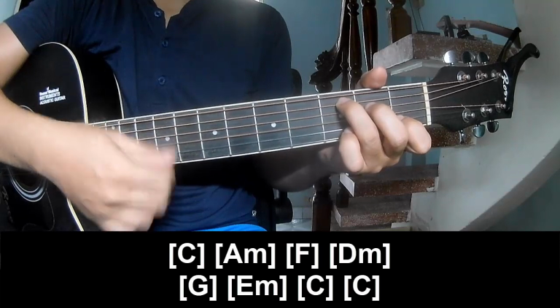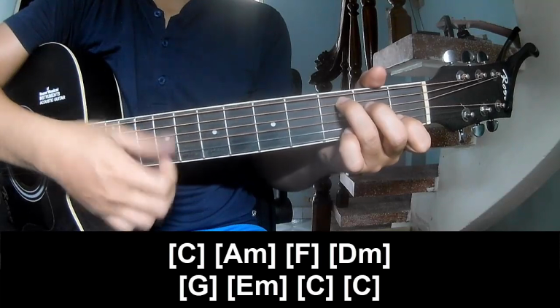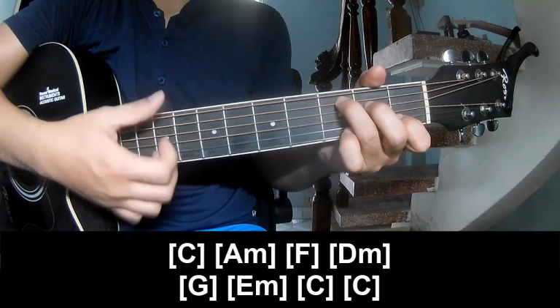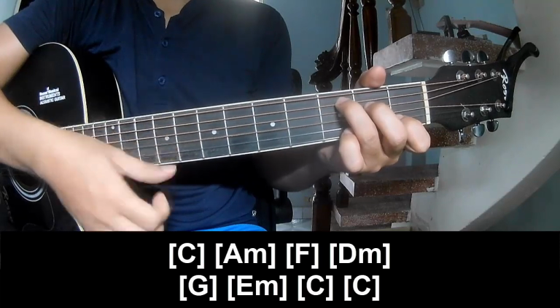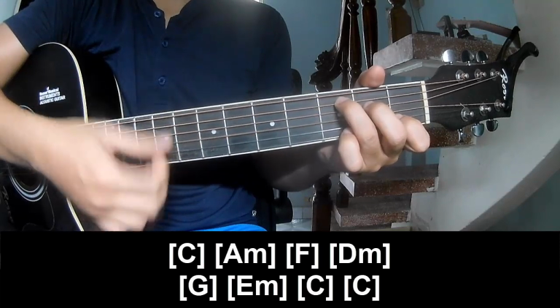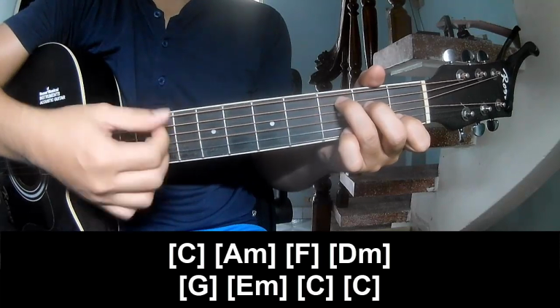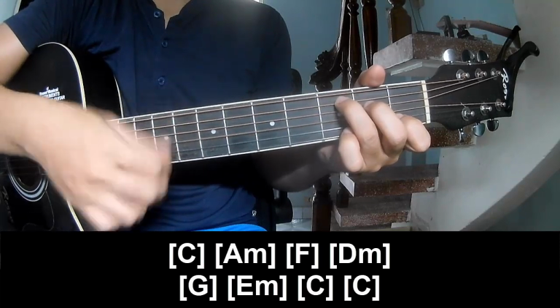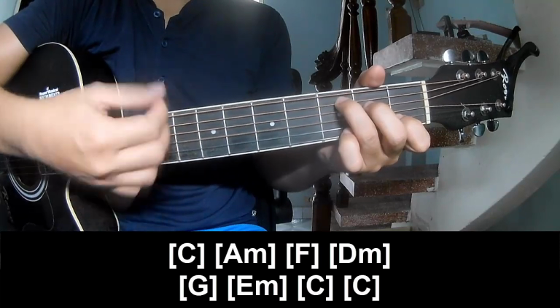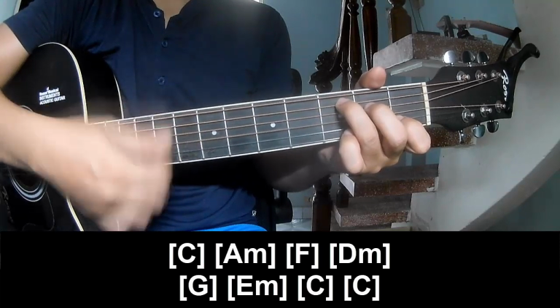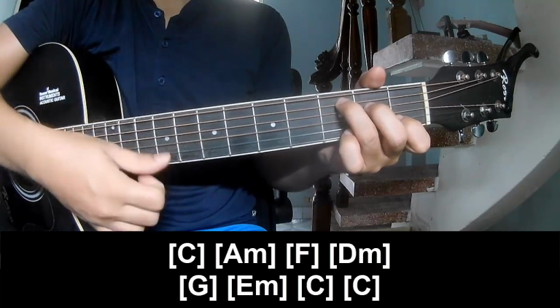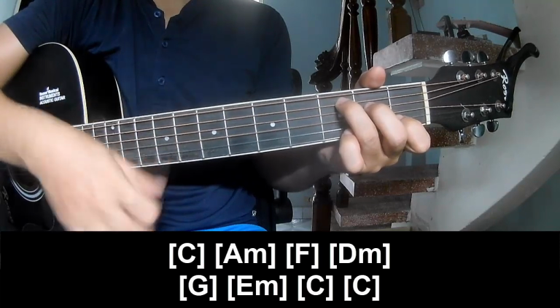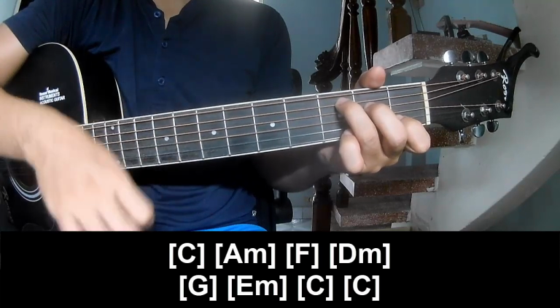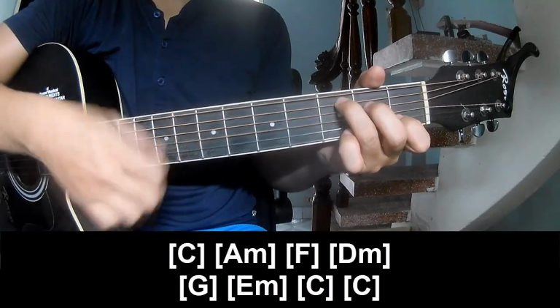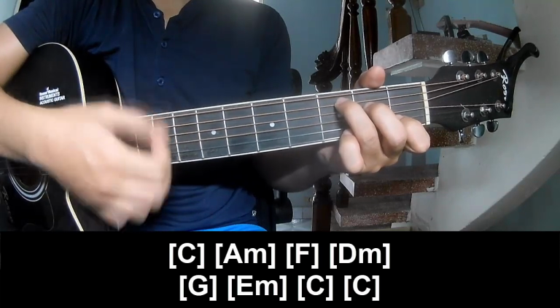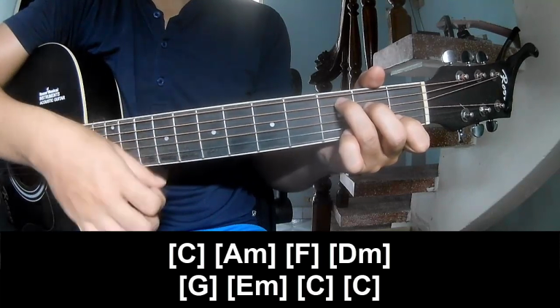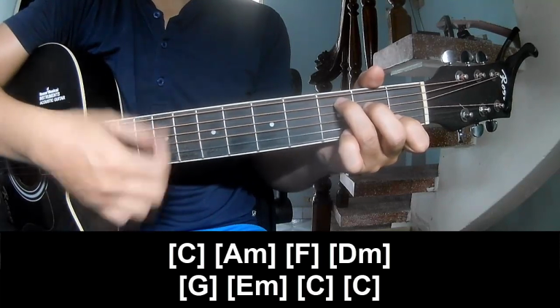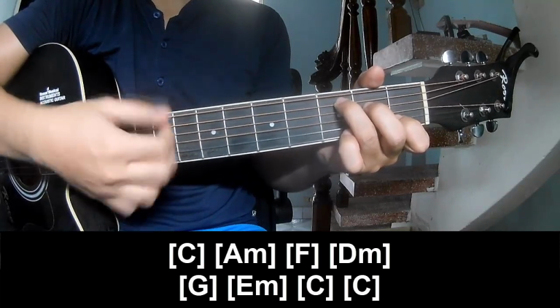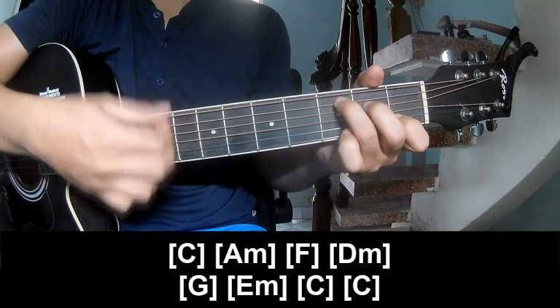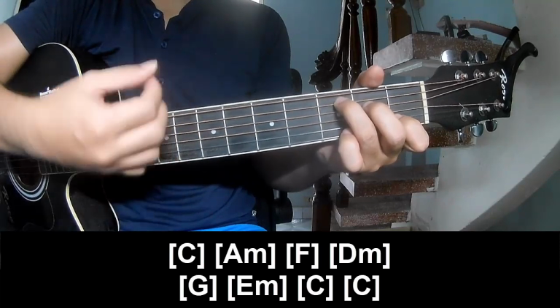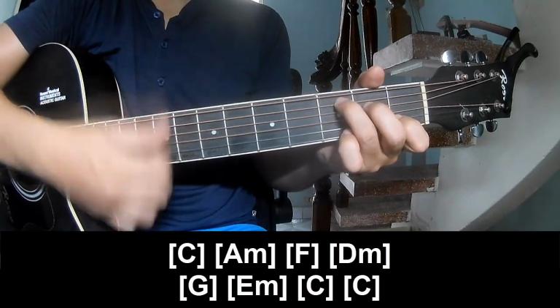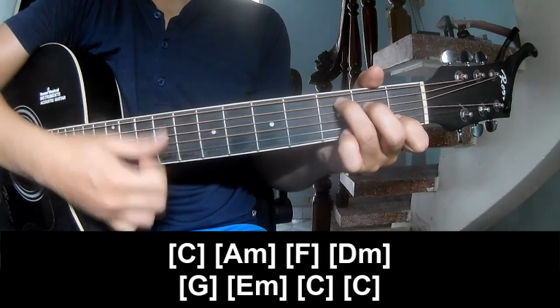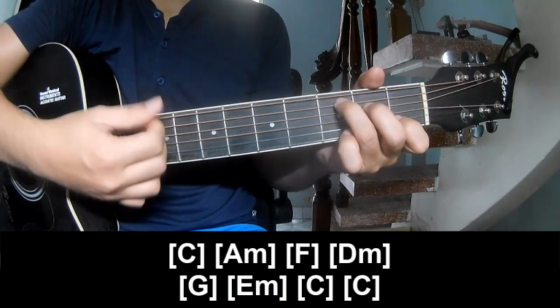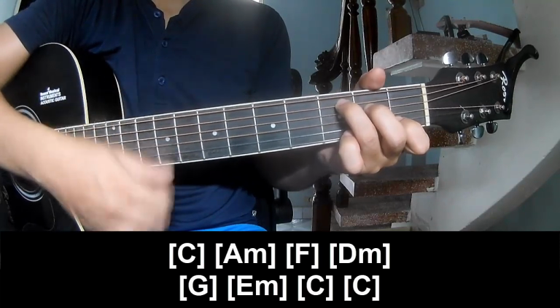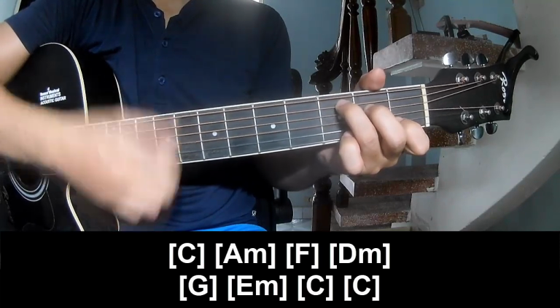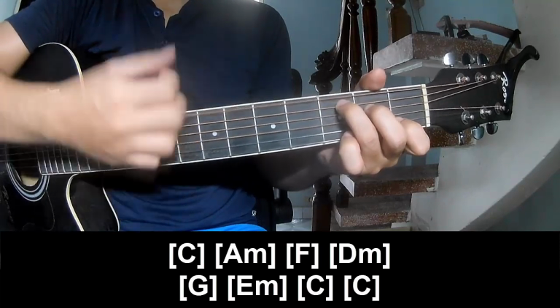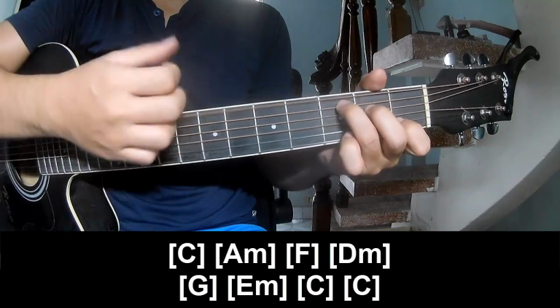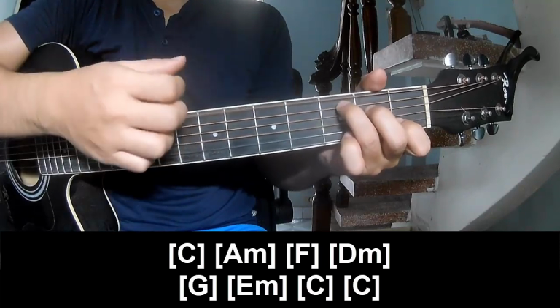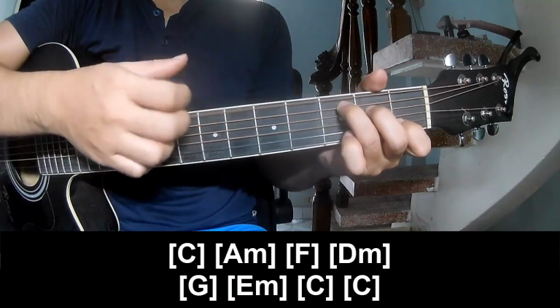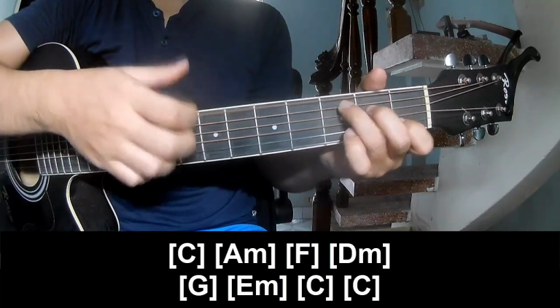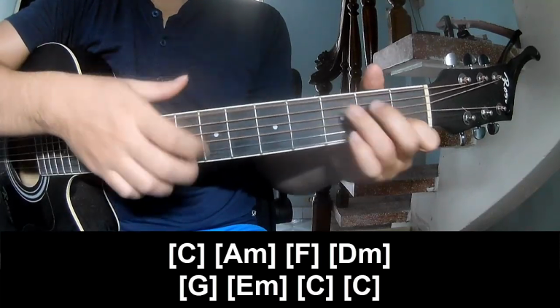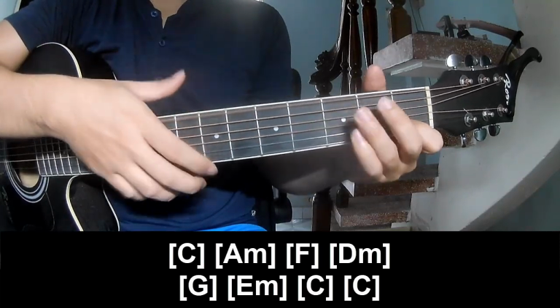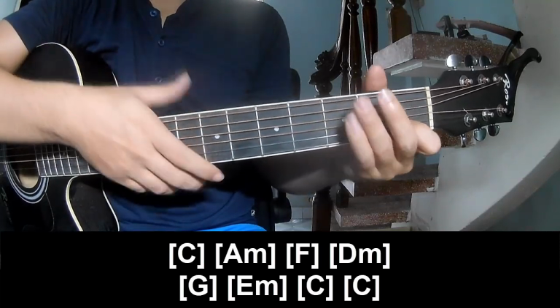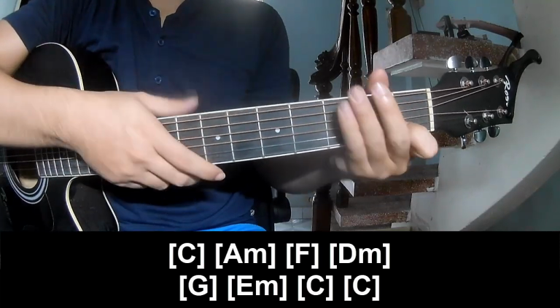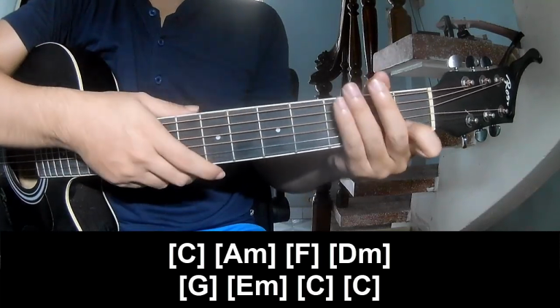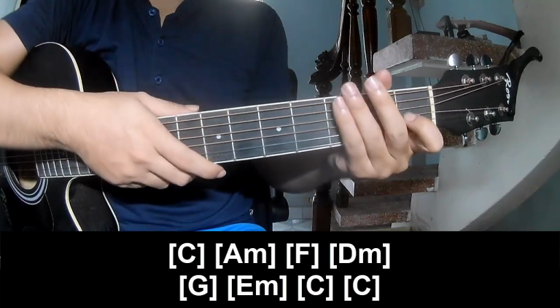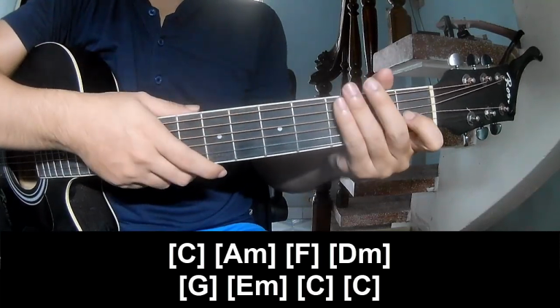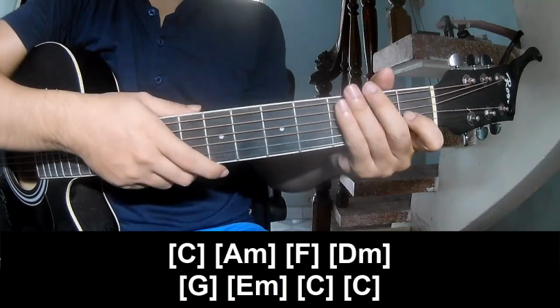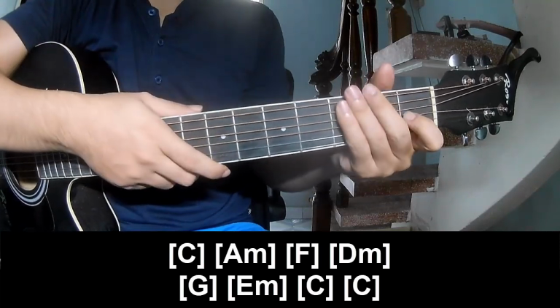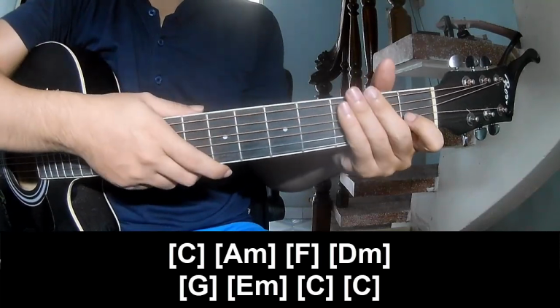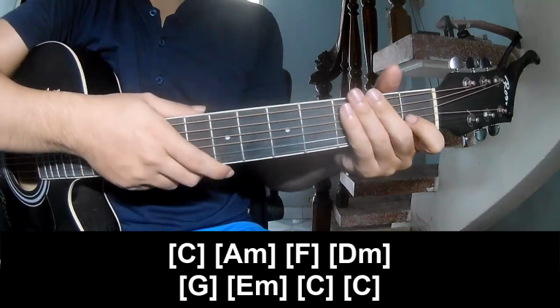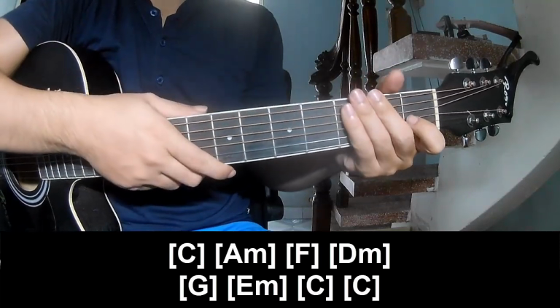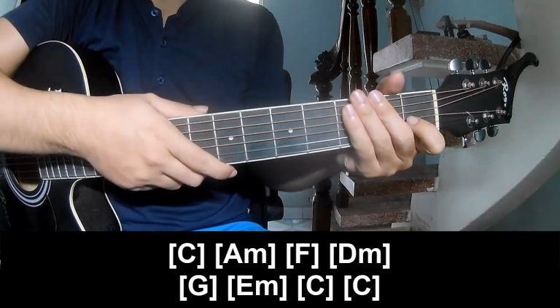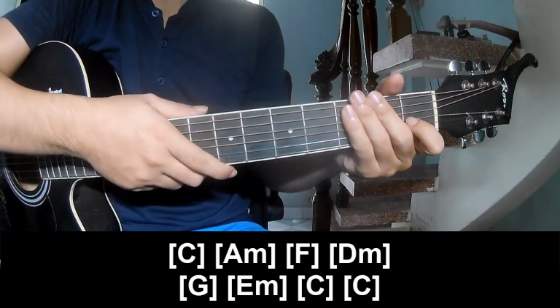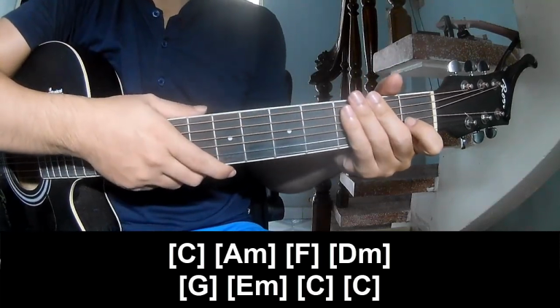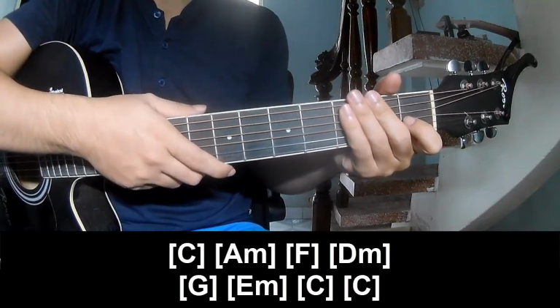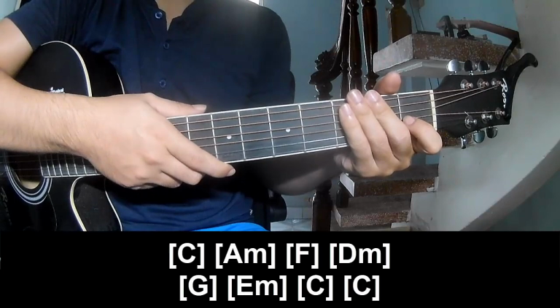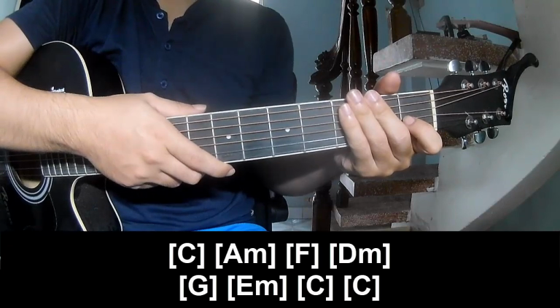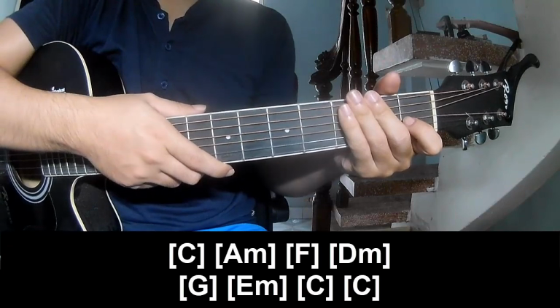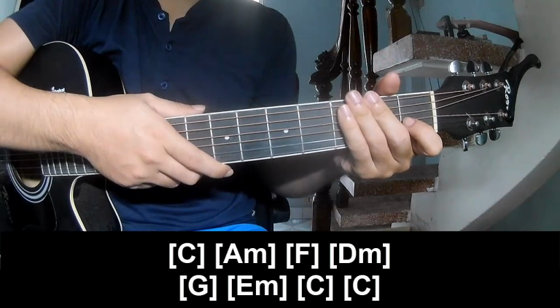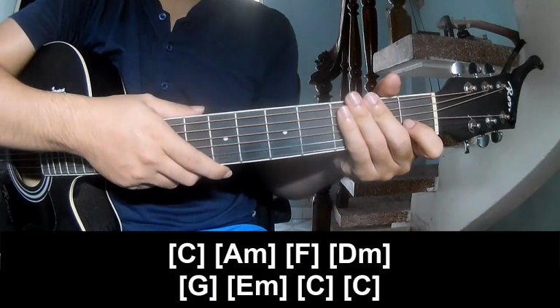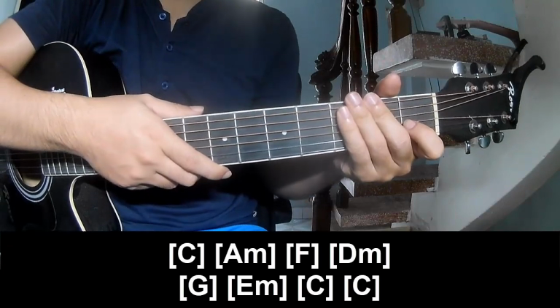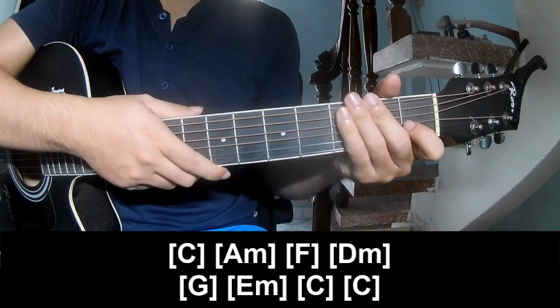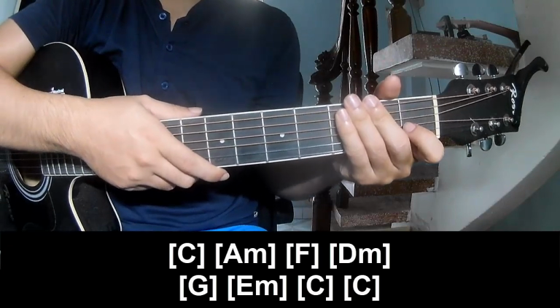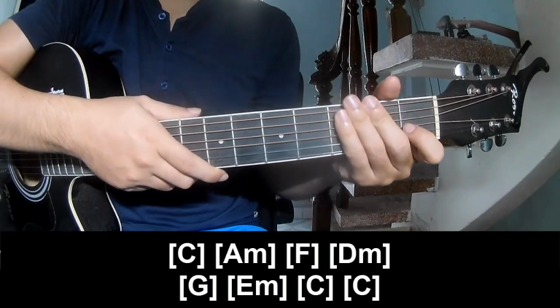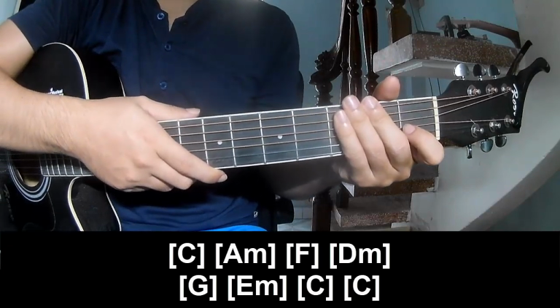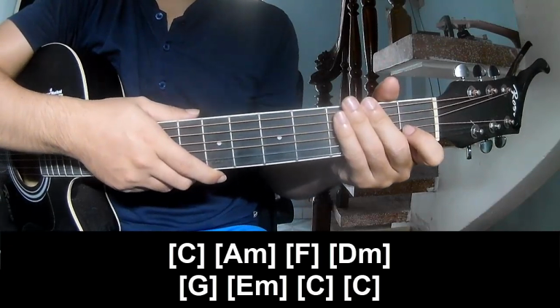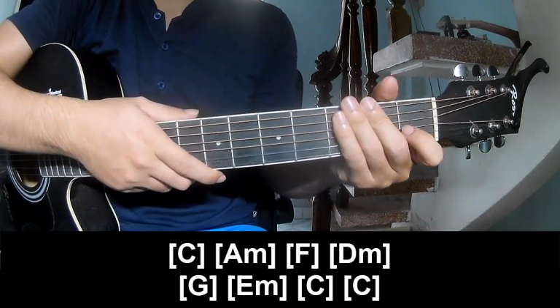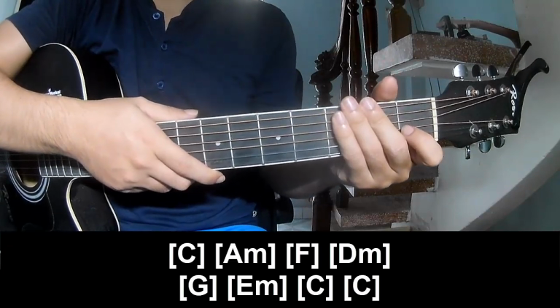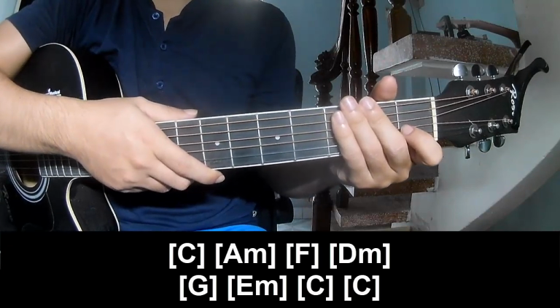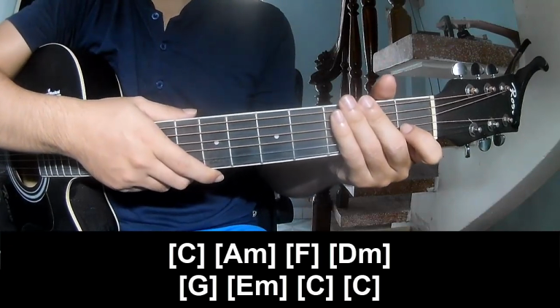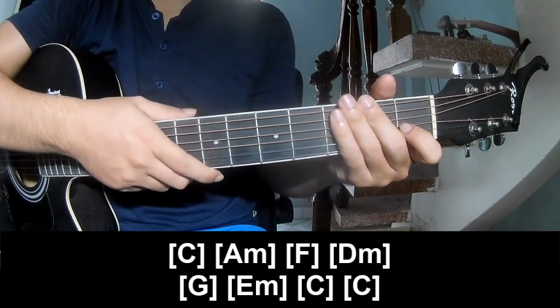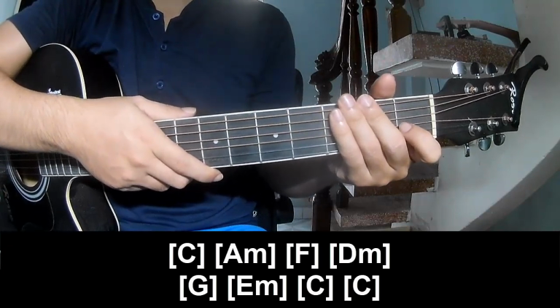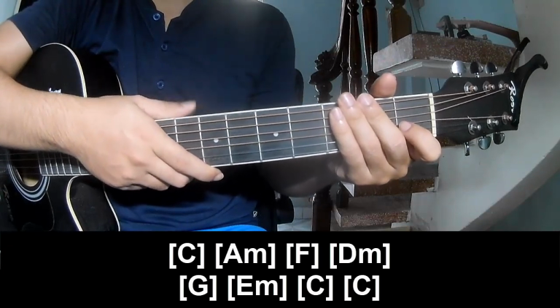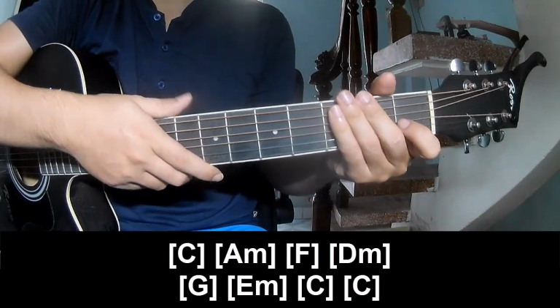And C. And so his instrument is the same way for the verse. Thank you for watching and see you again — bye bye!